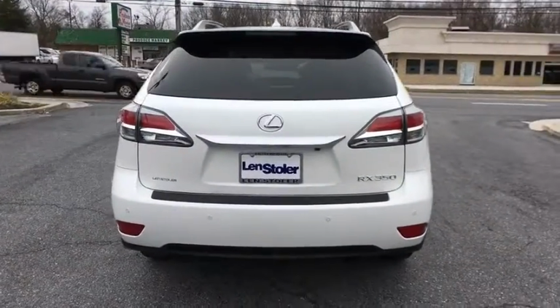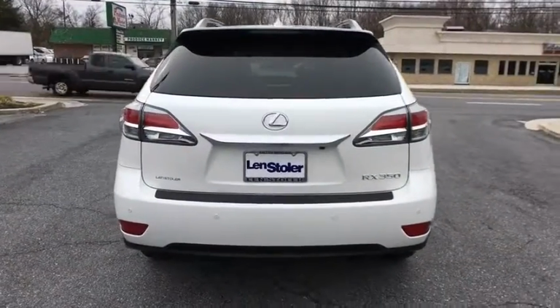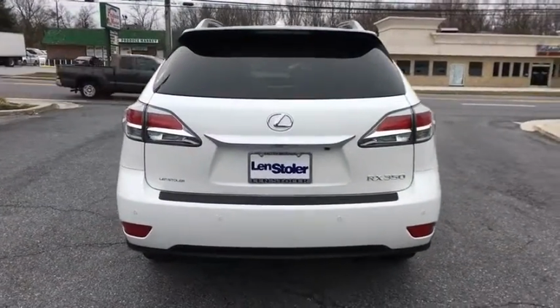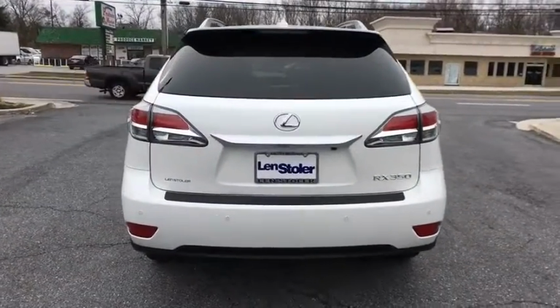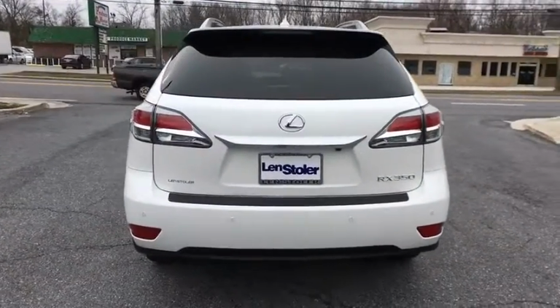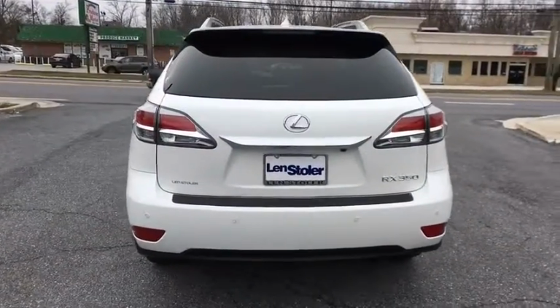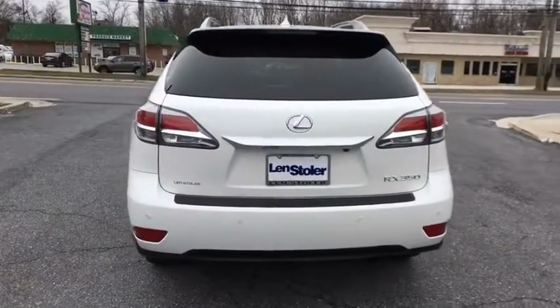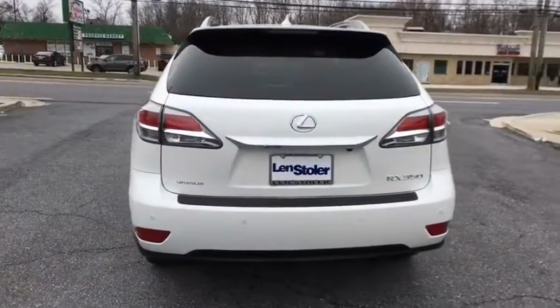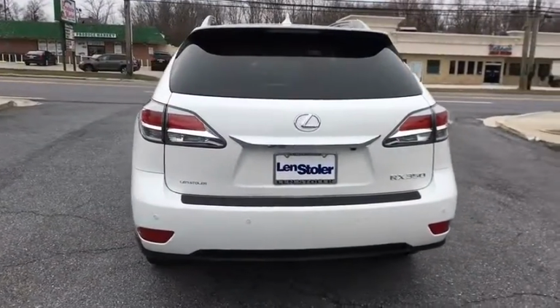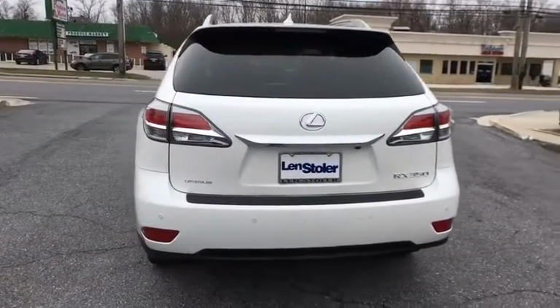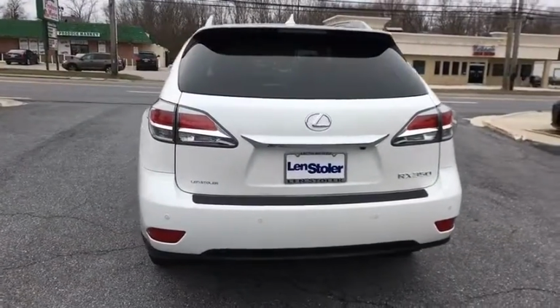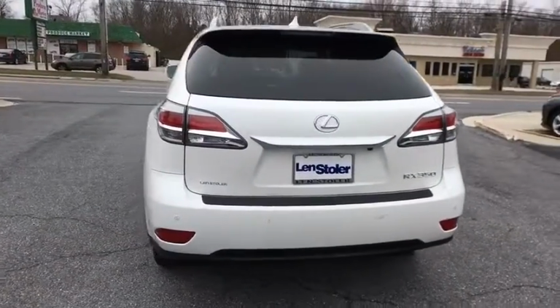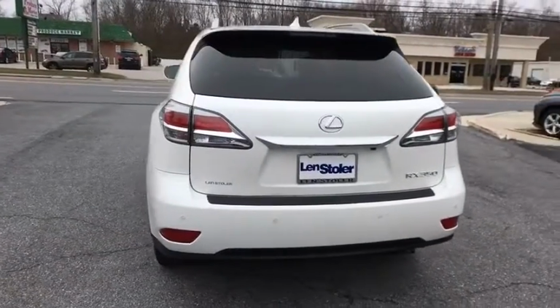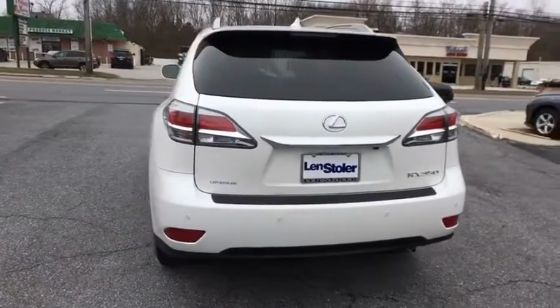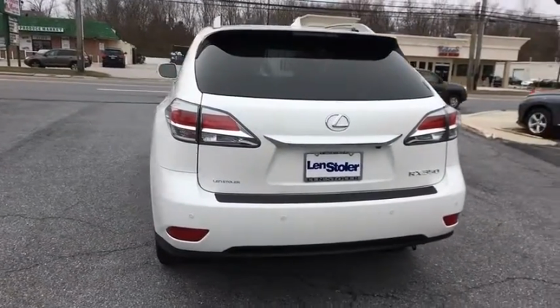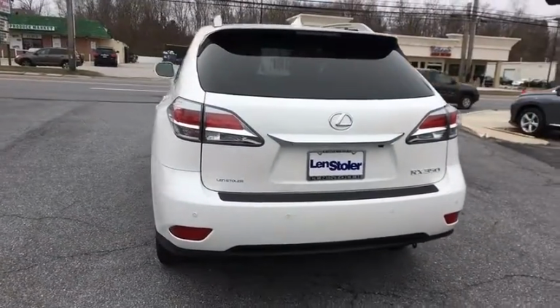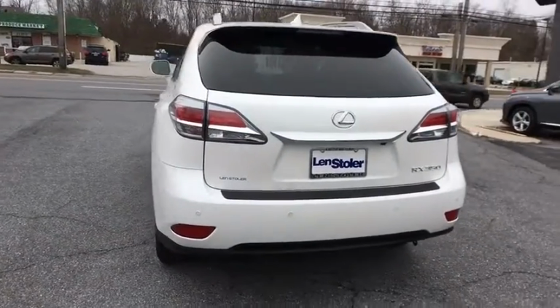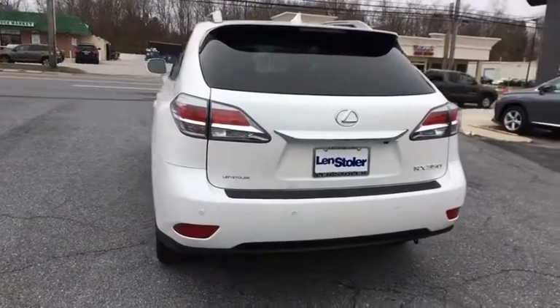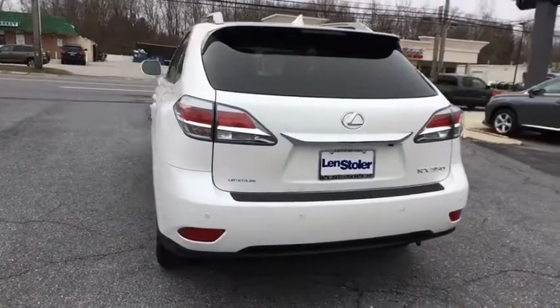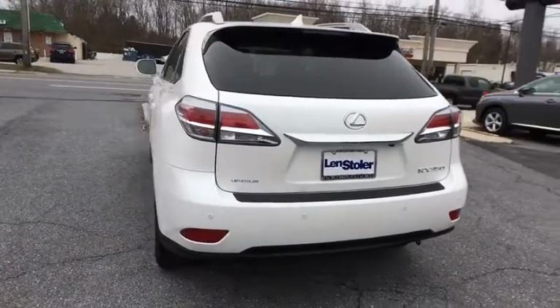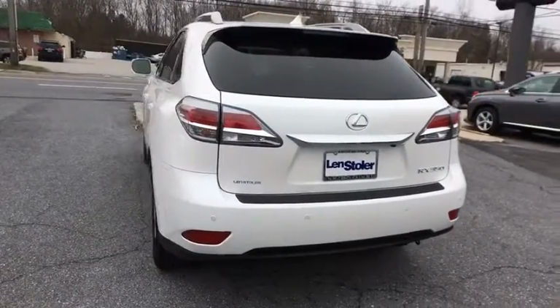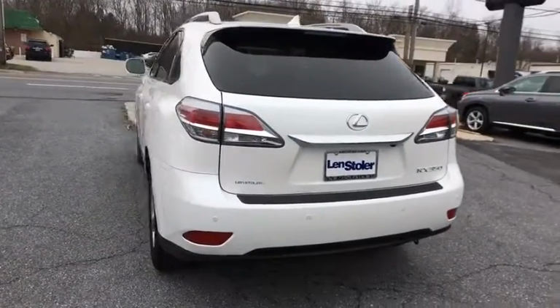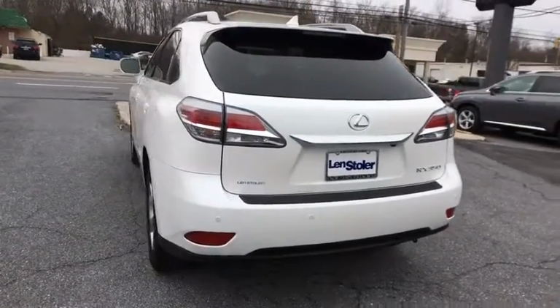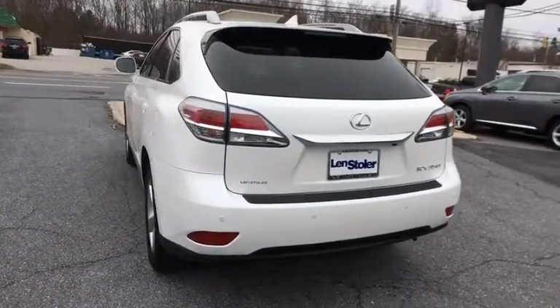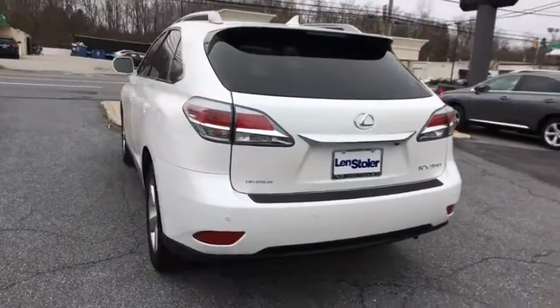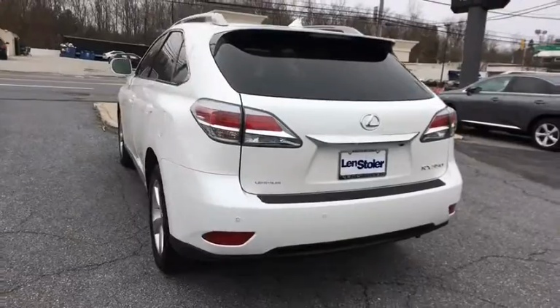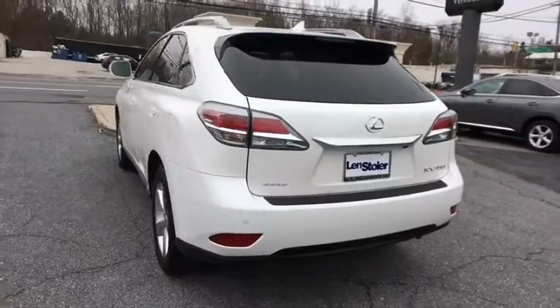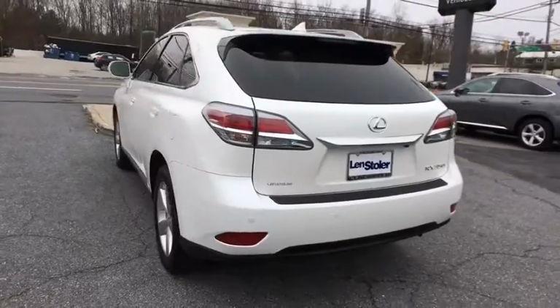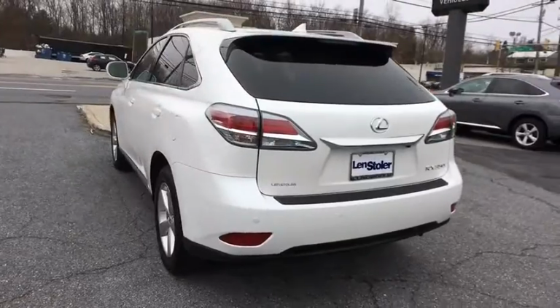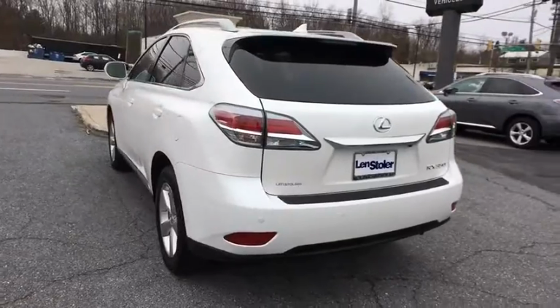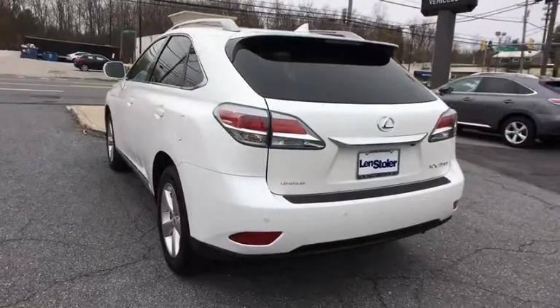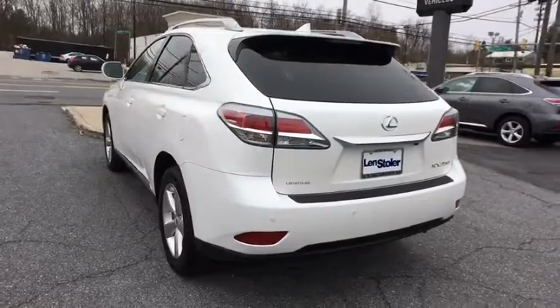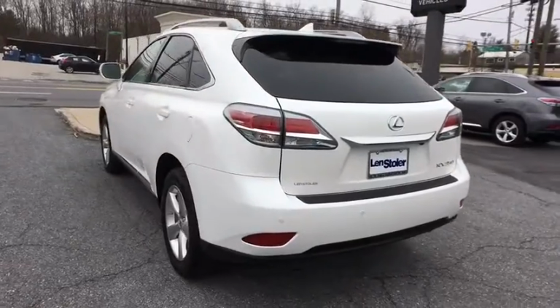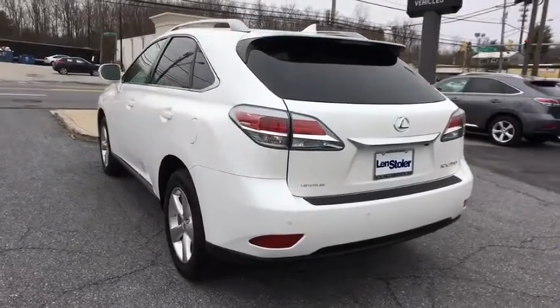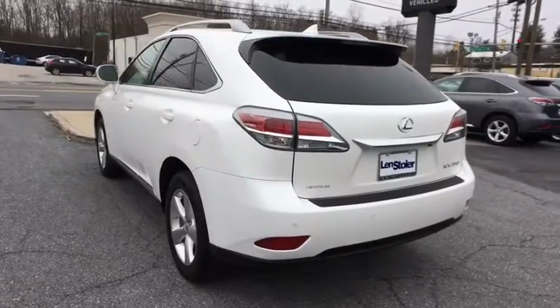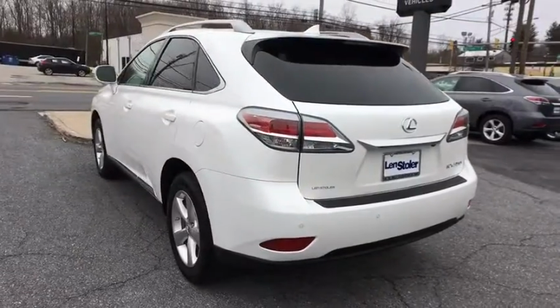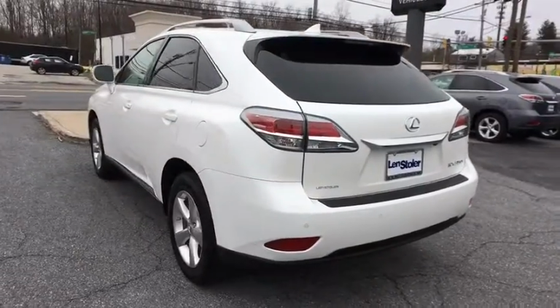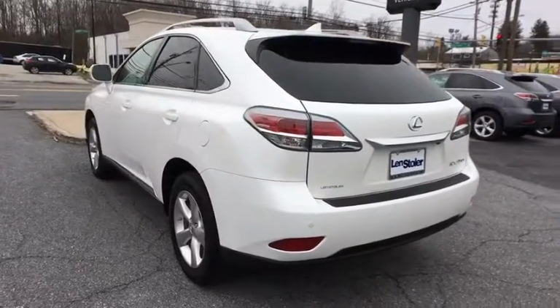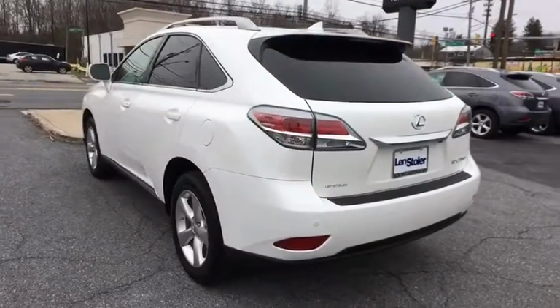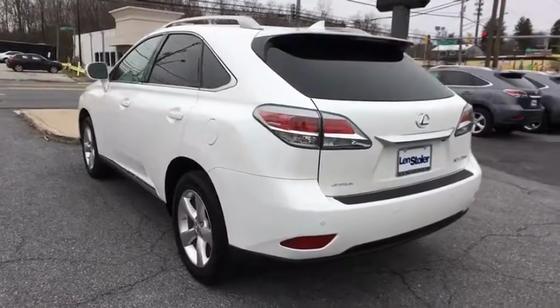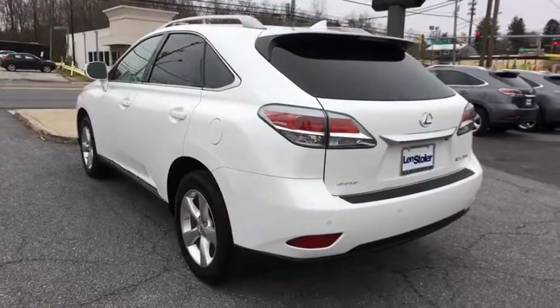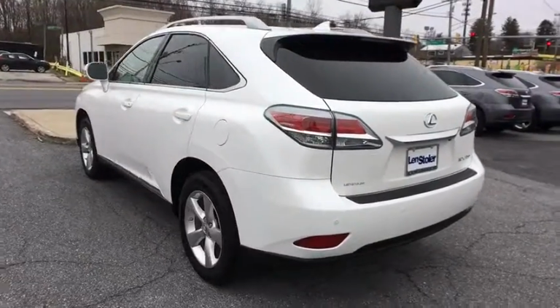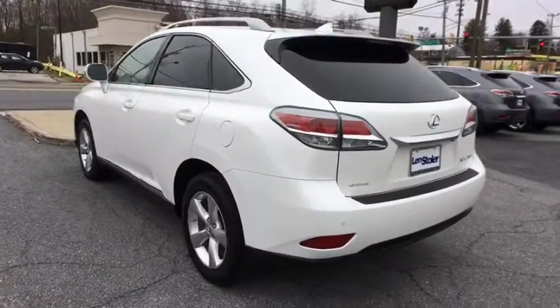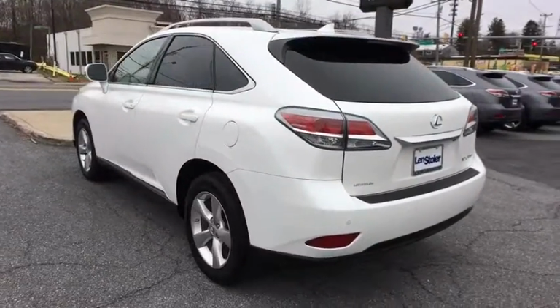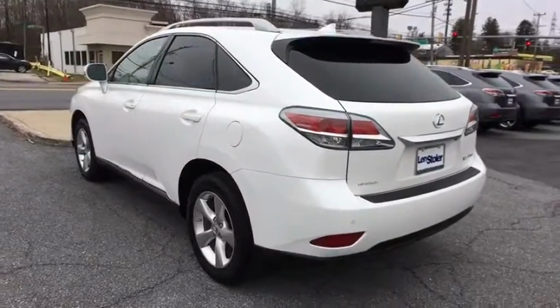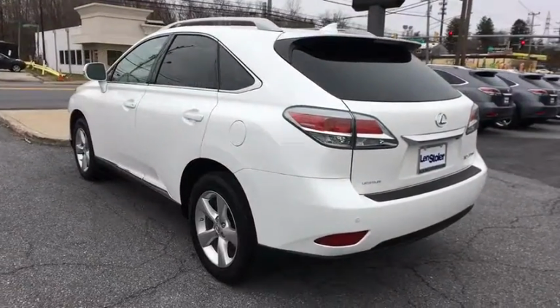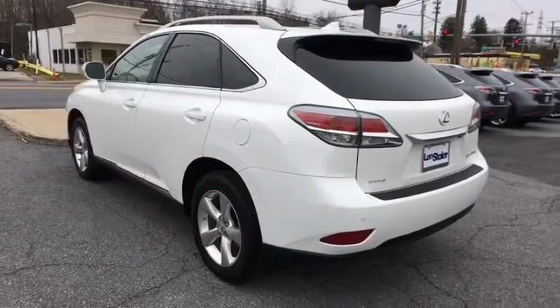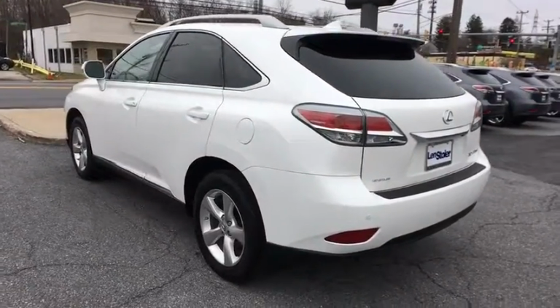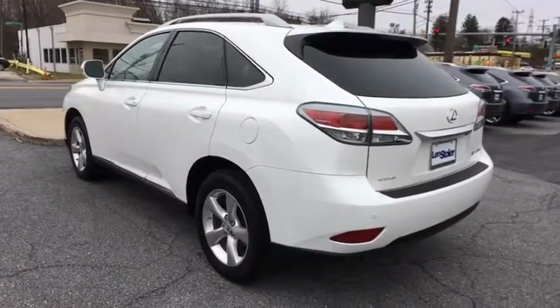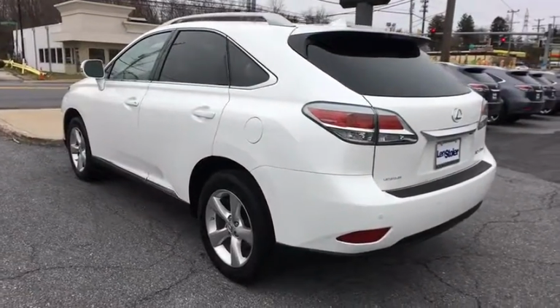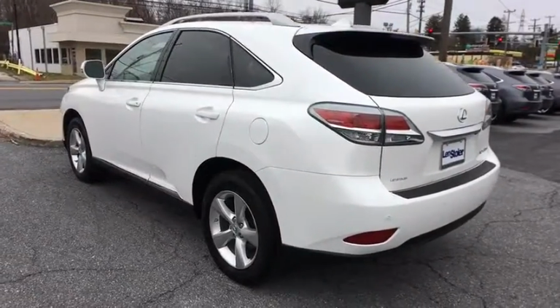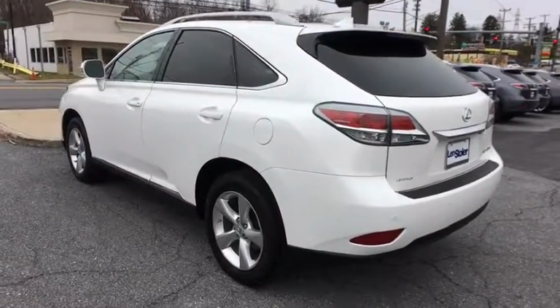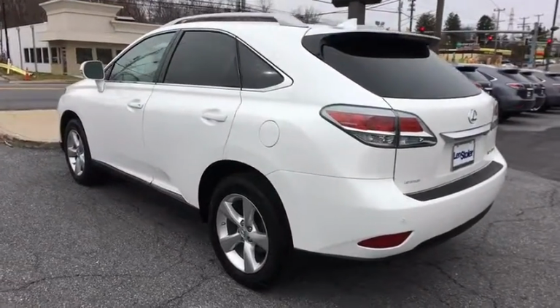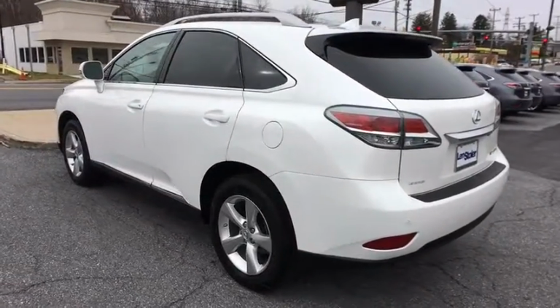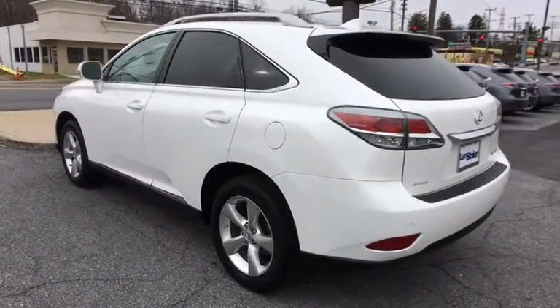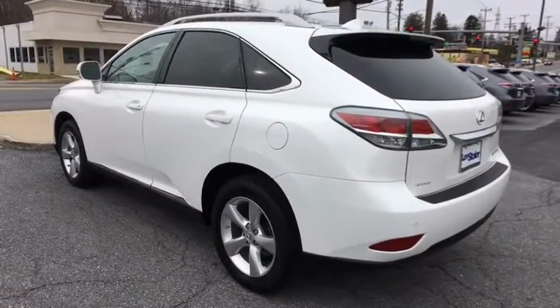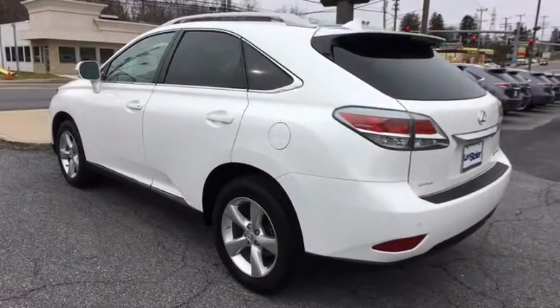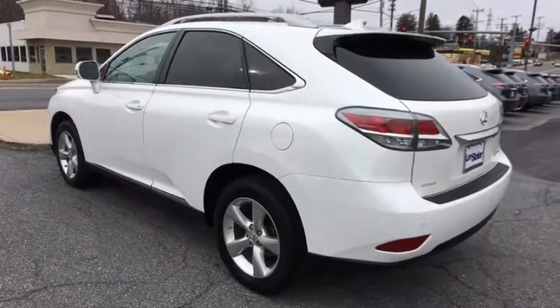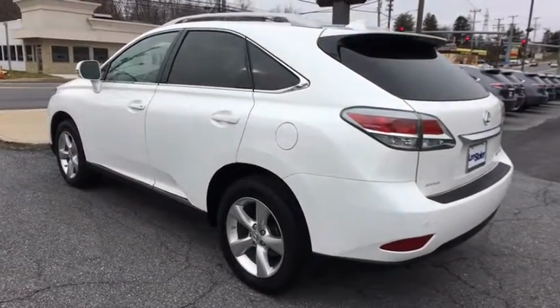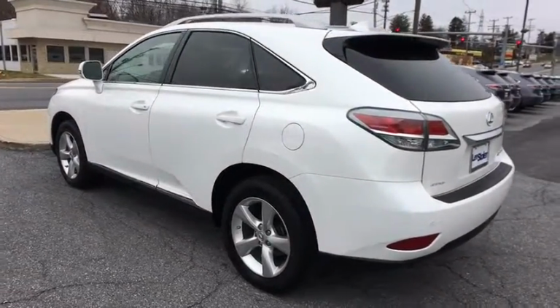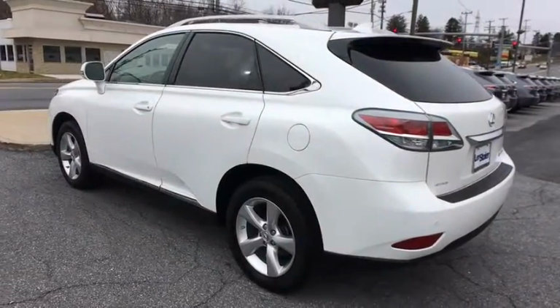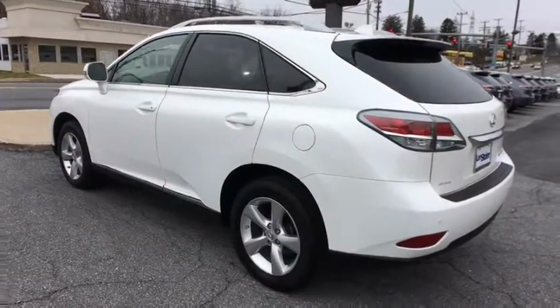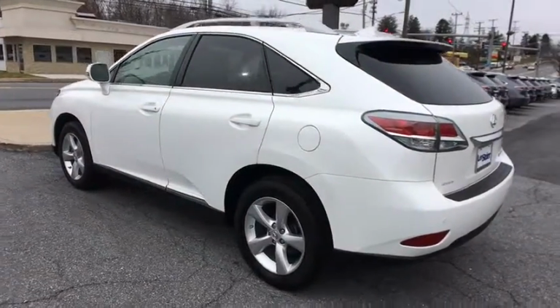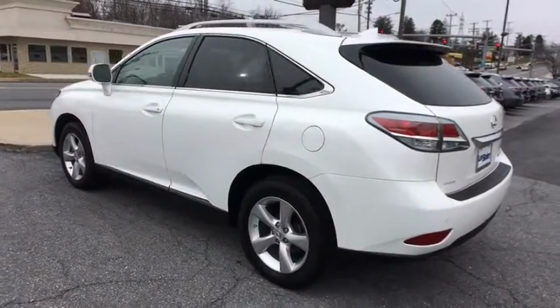Navigation package, Bluetooth, compass, heated front seats, outside temperature gauge, ParkSense Park Assist.